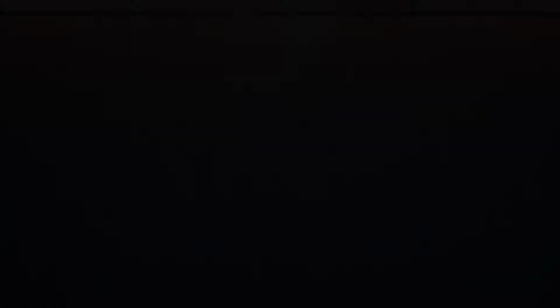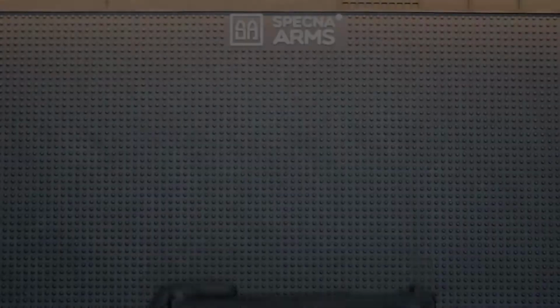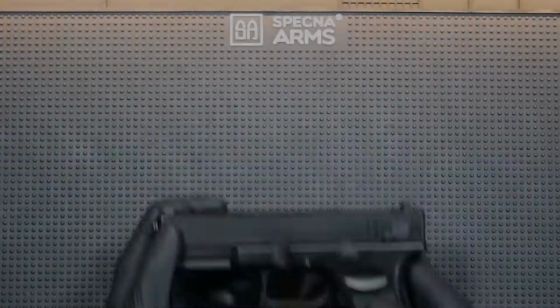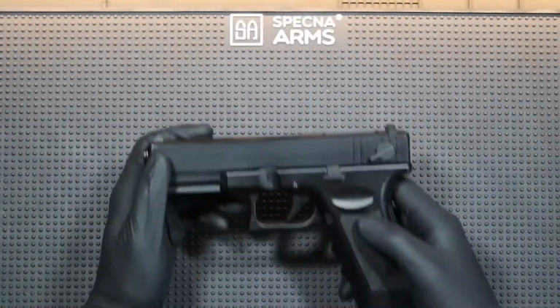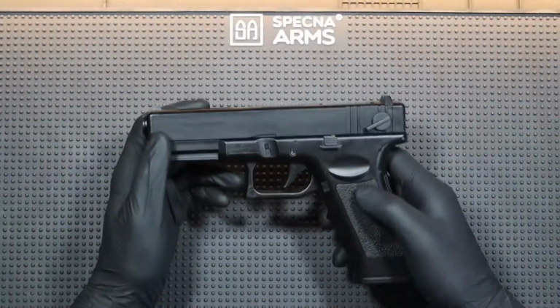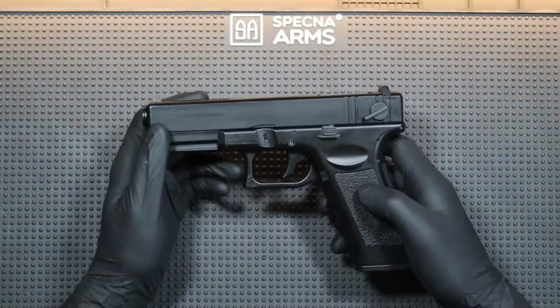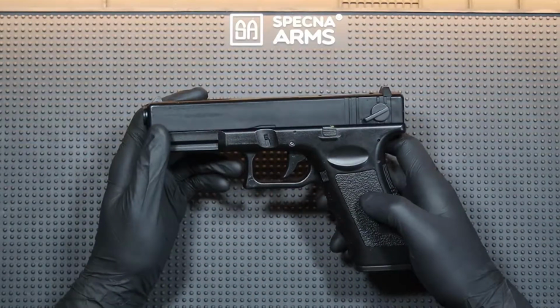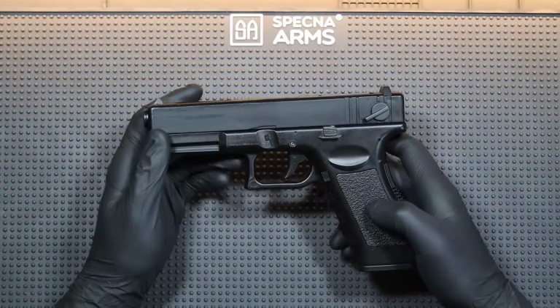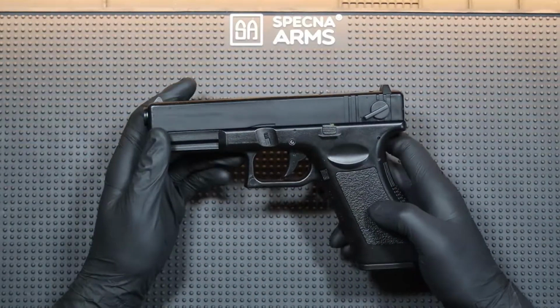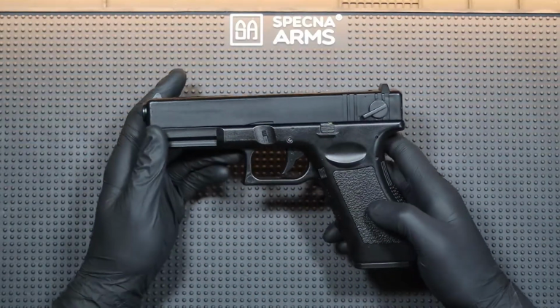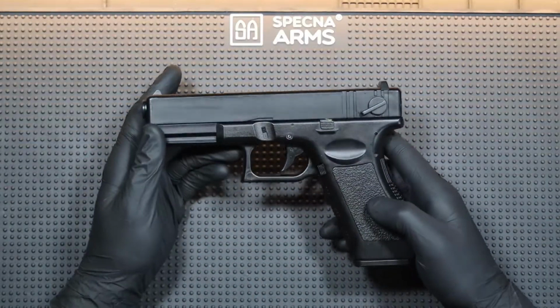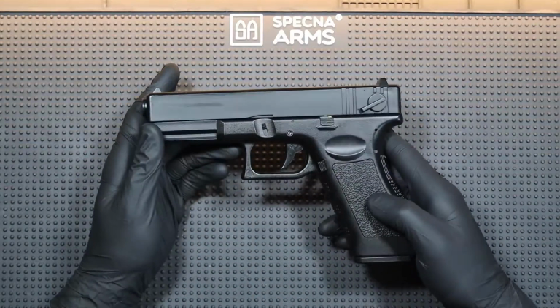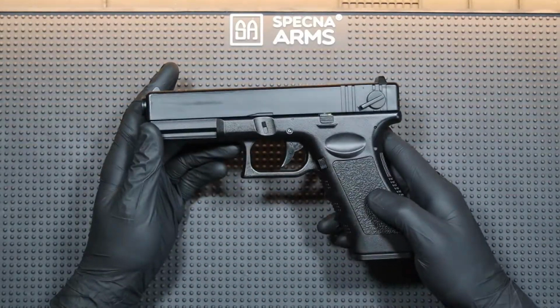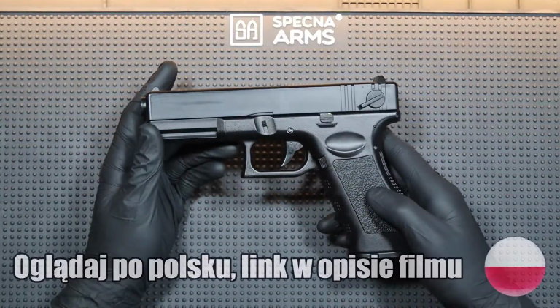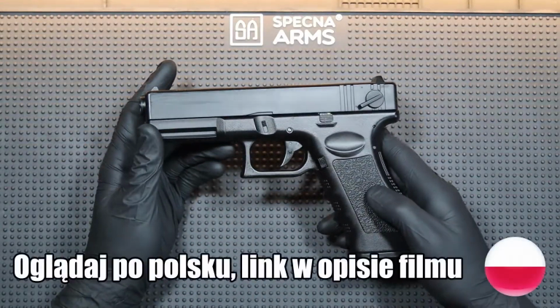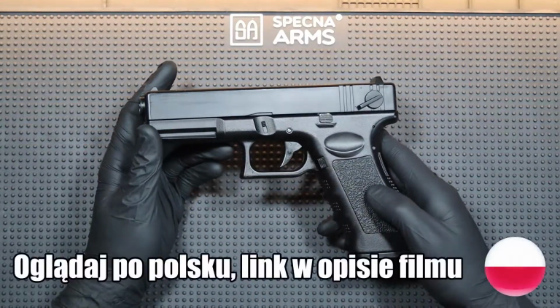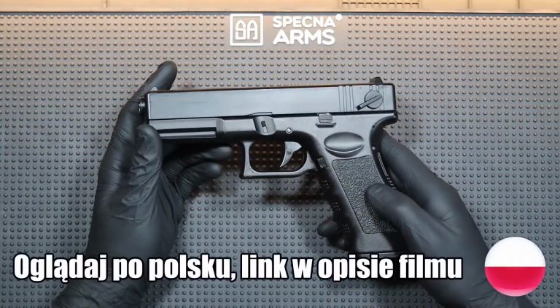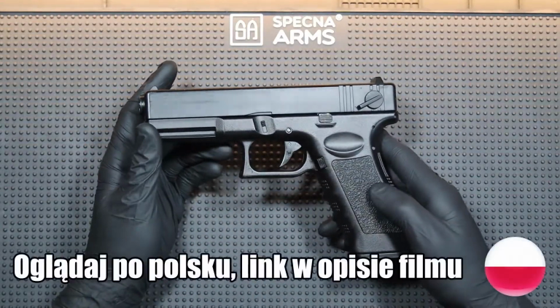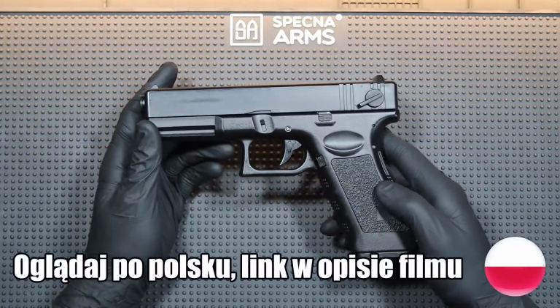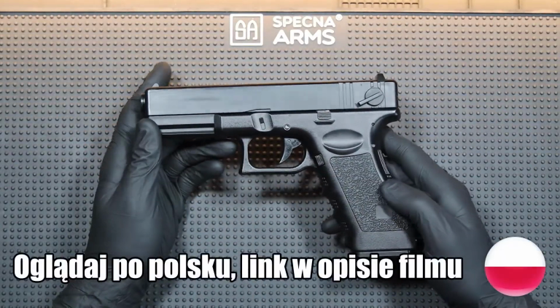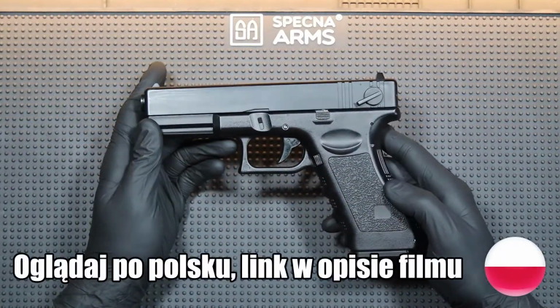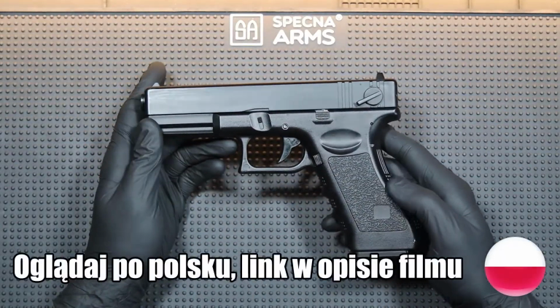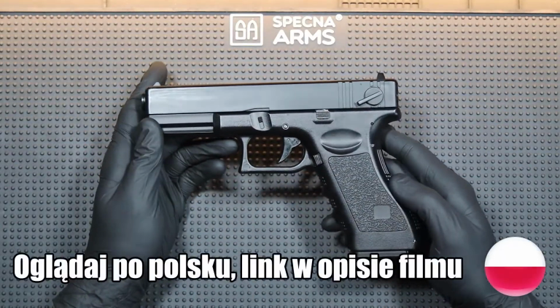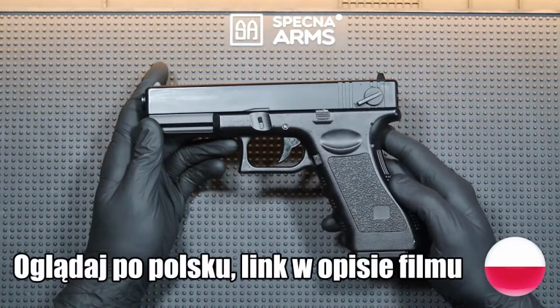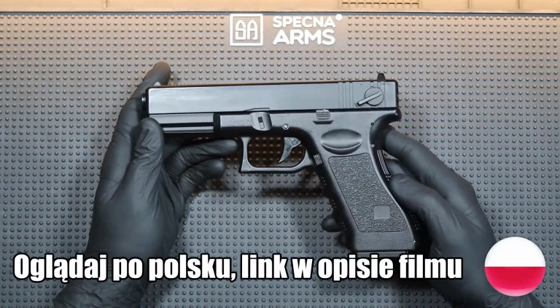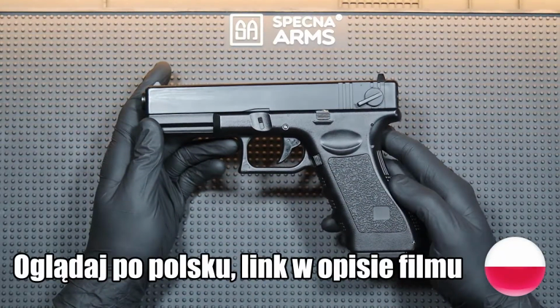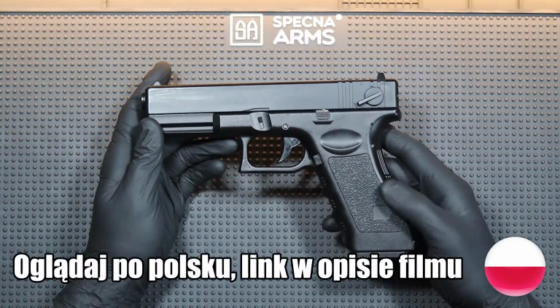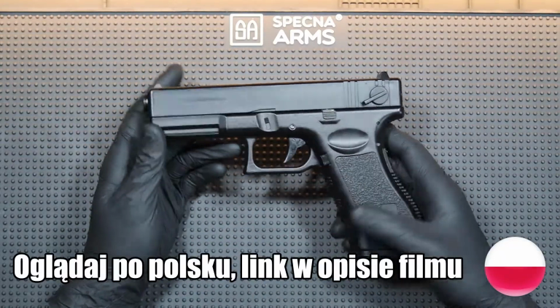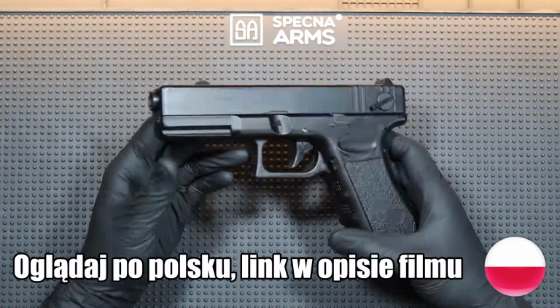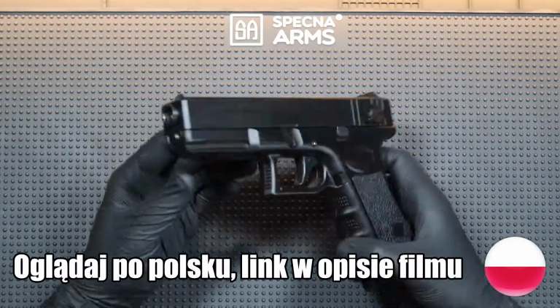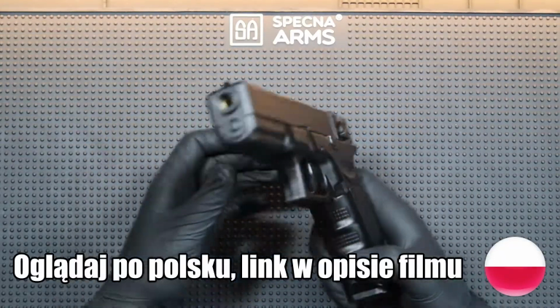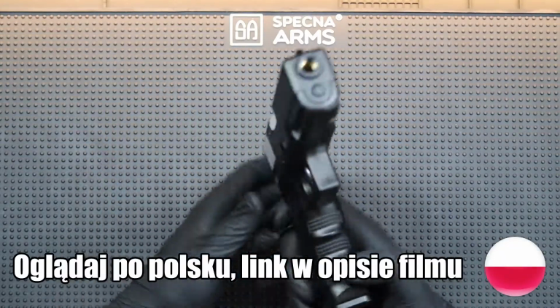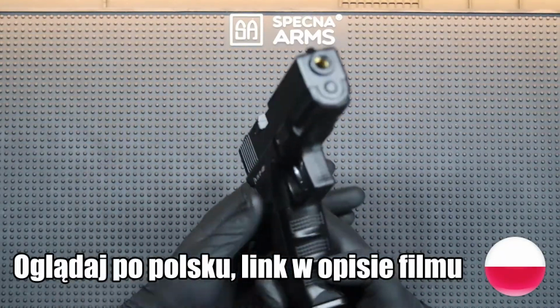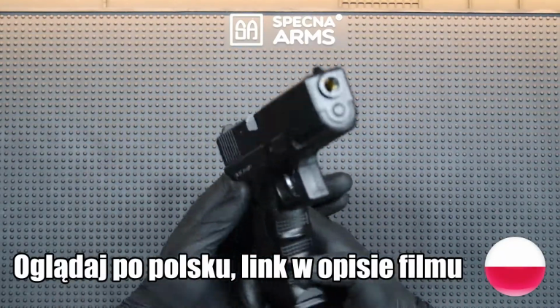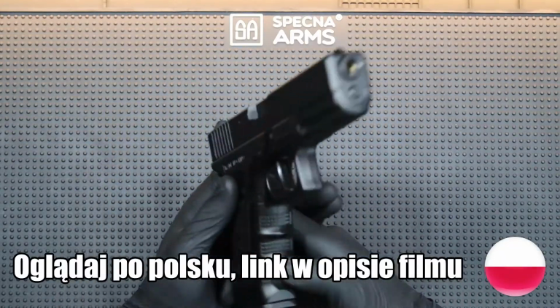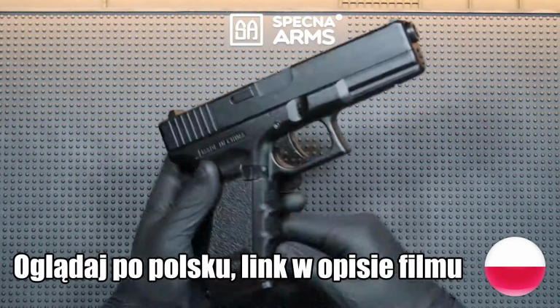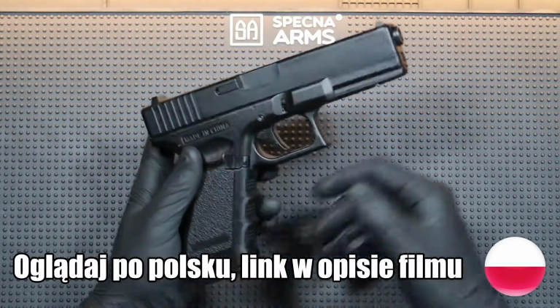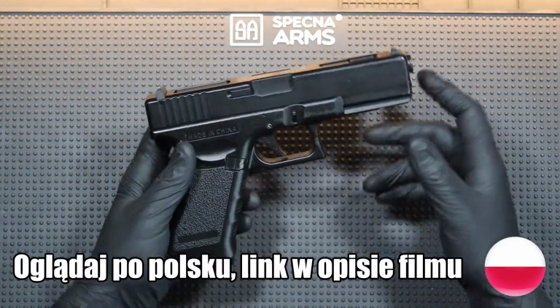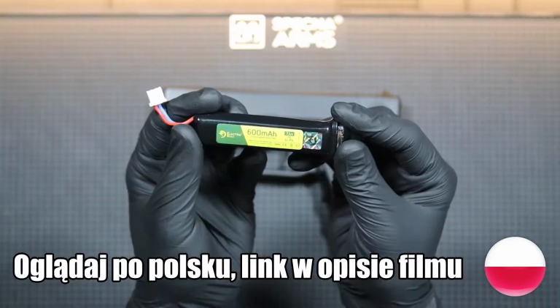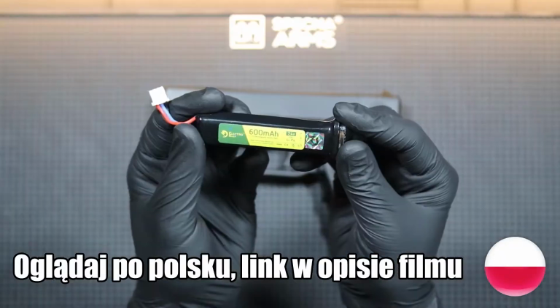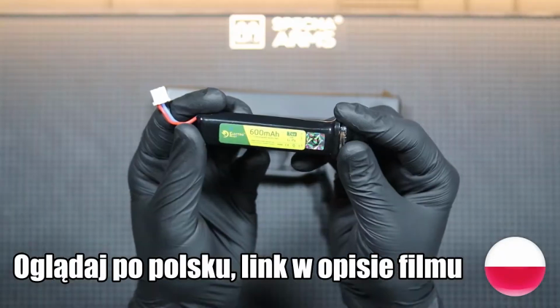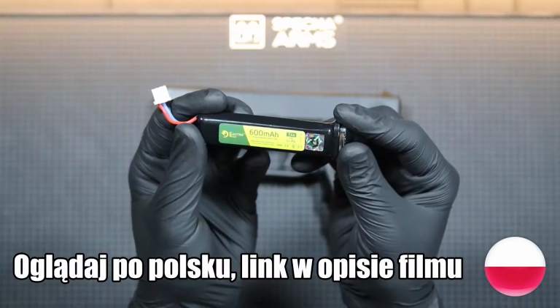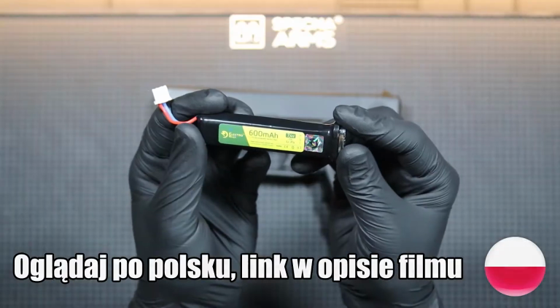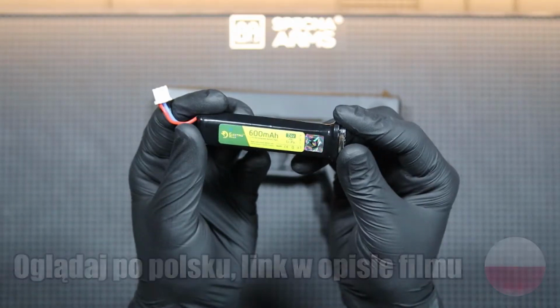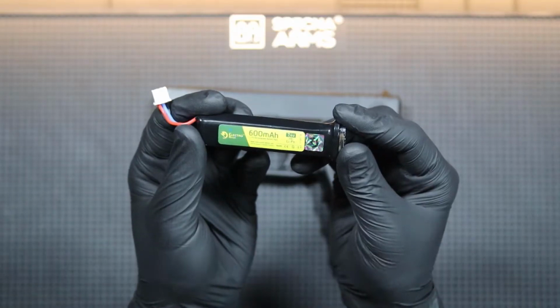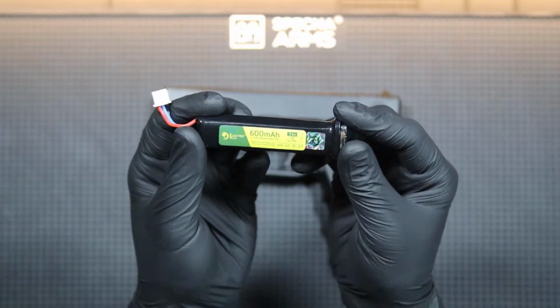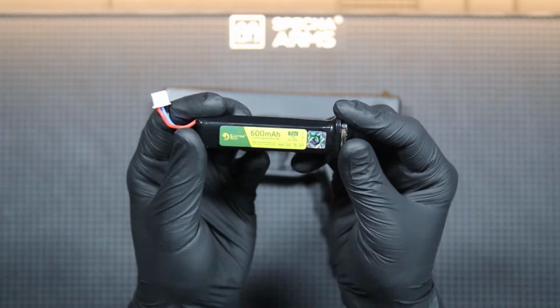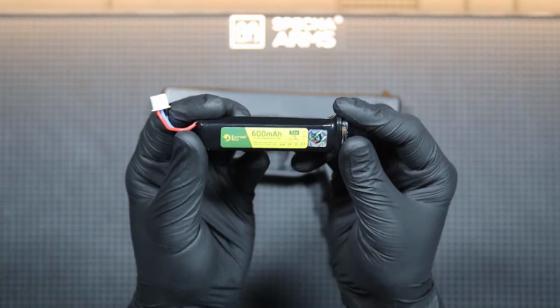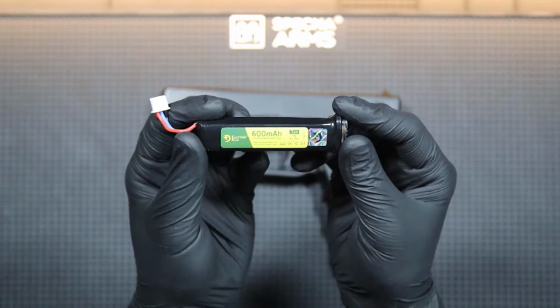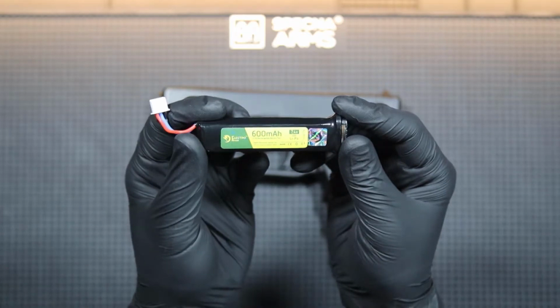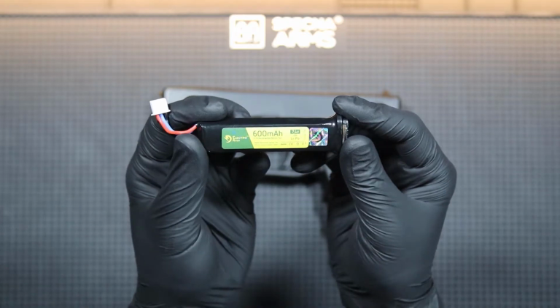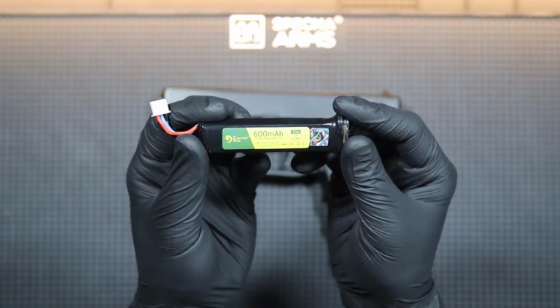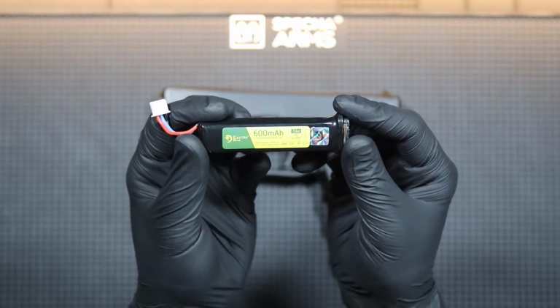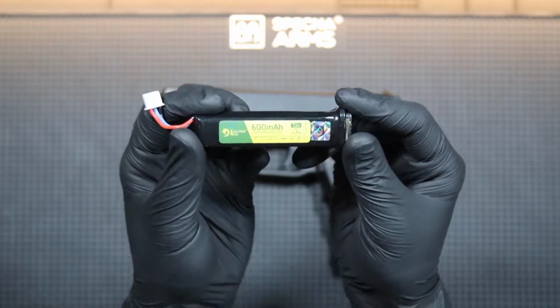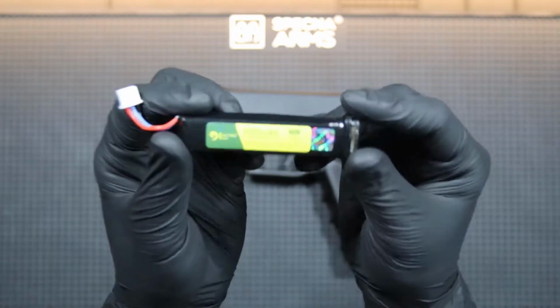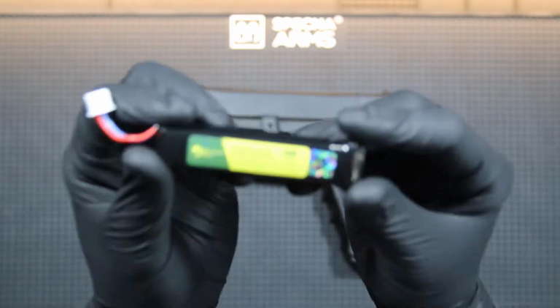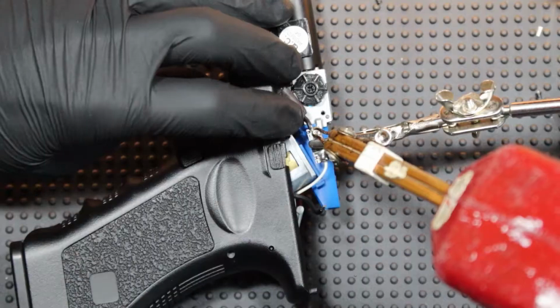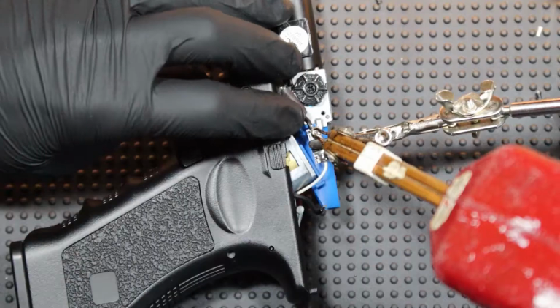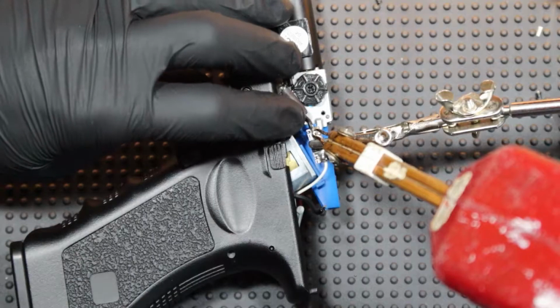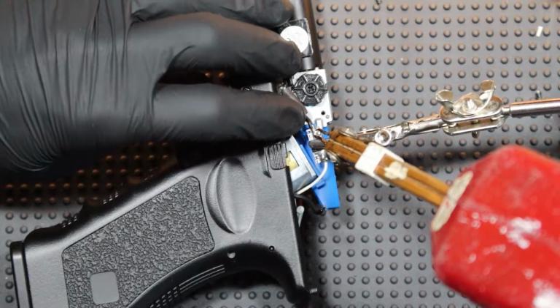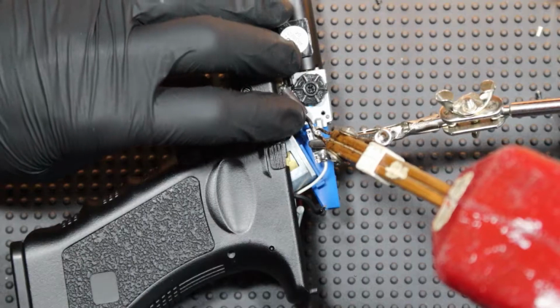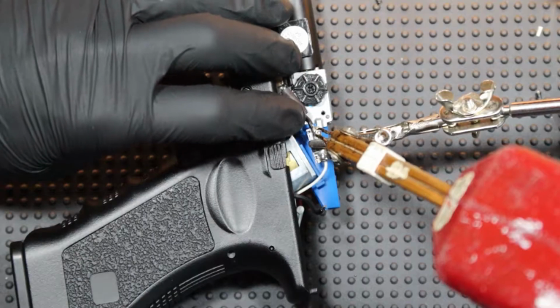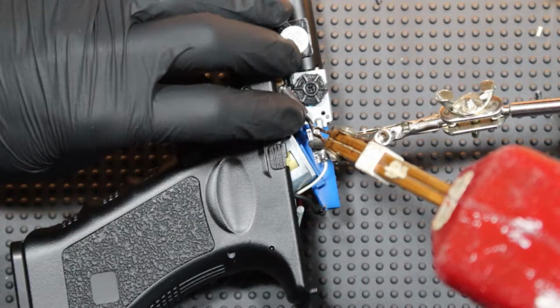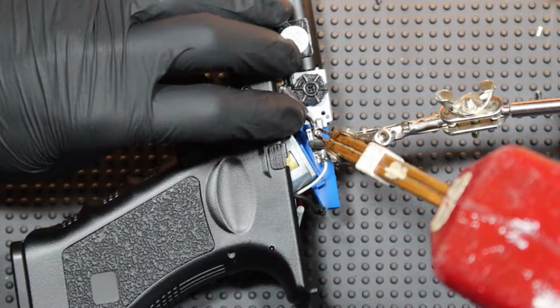Hi, it's Mining44 here and today I will show you how to prepare your AAP for use with a LiPo battery by installing a MOSFET.